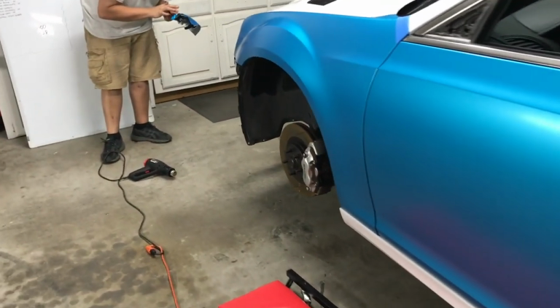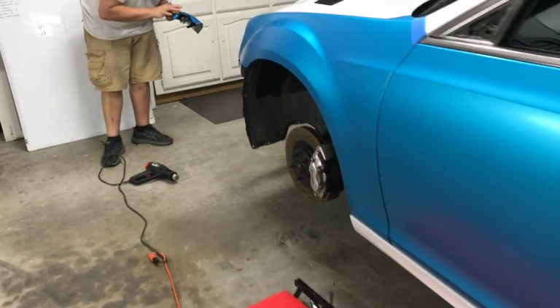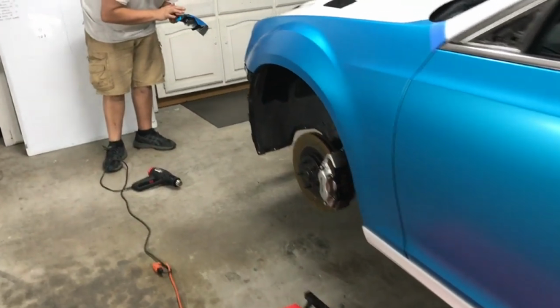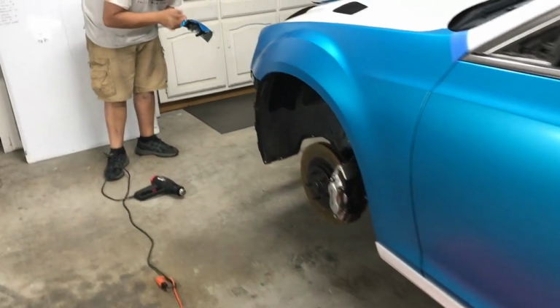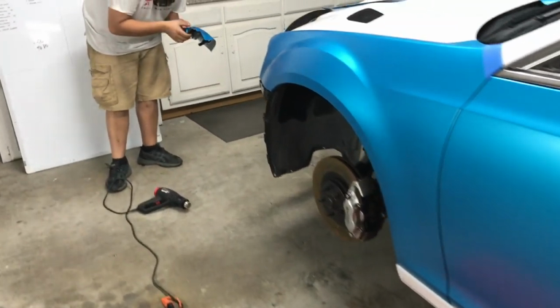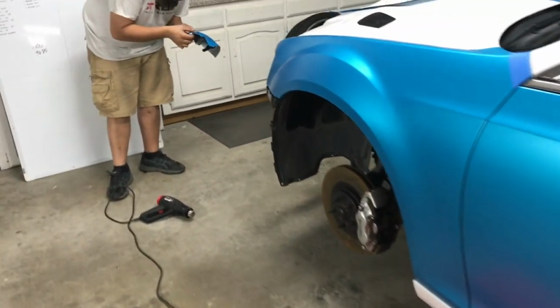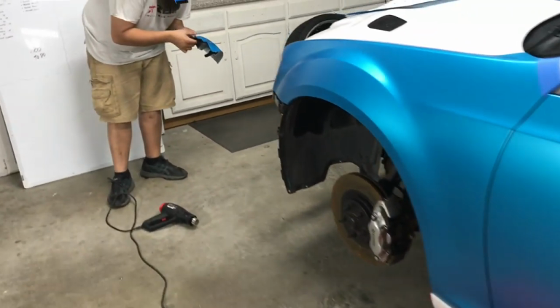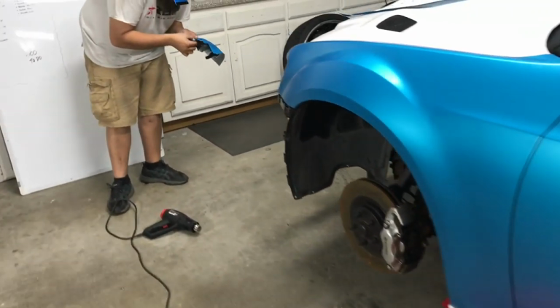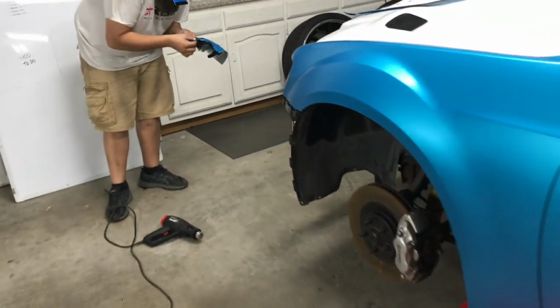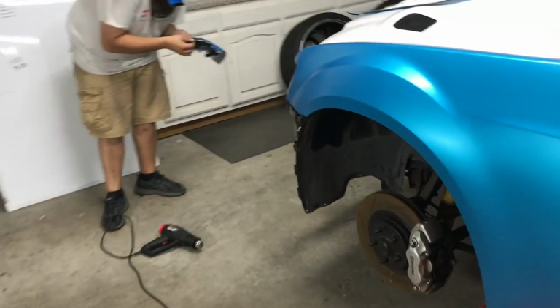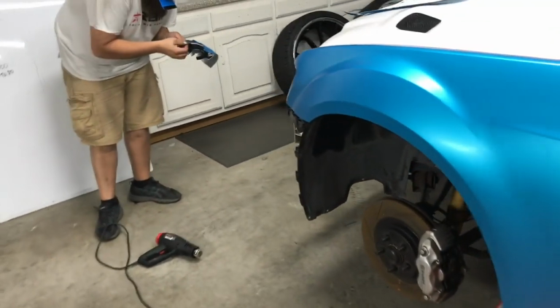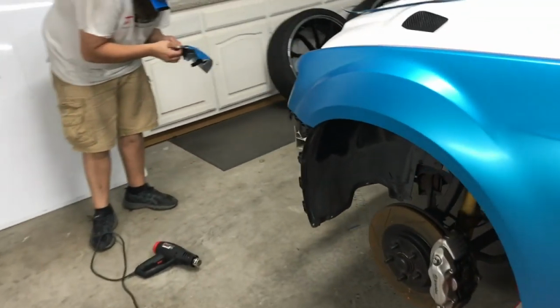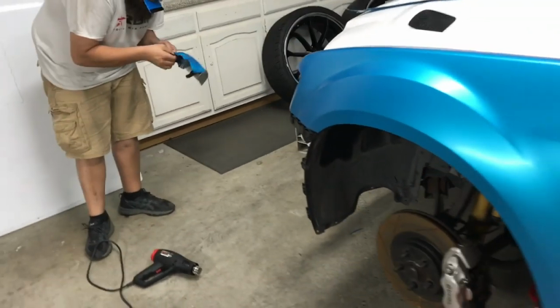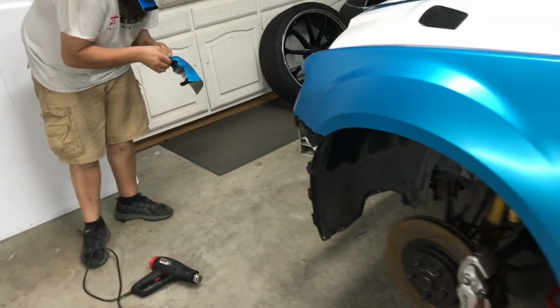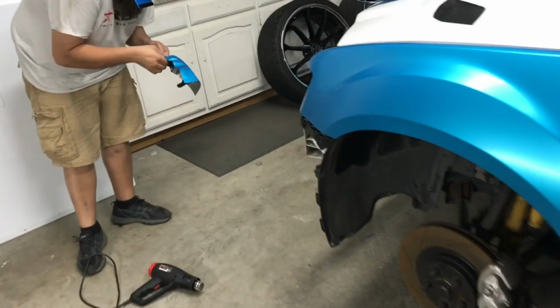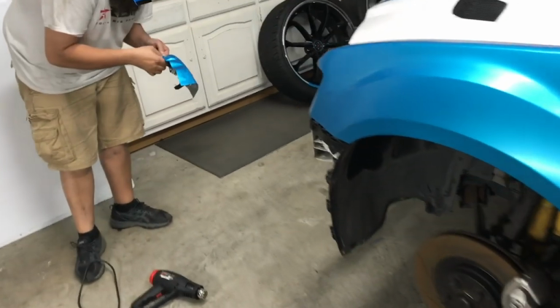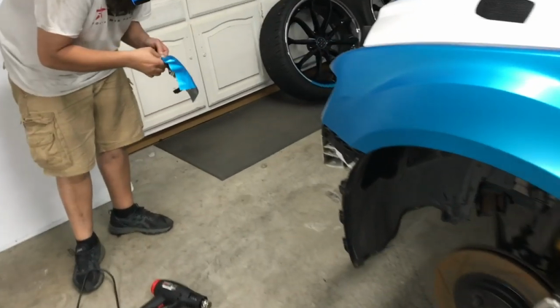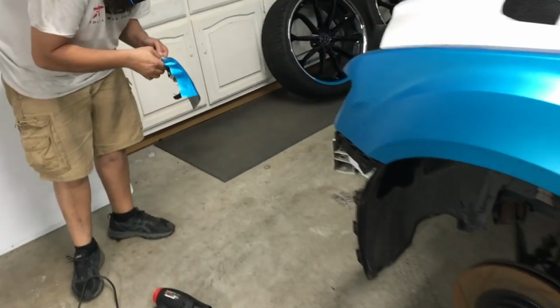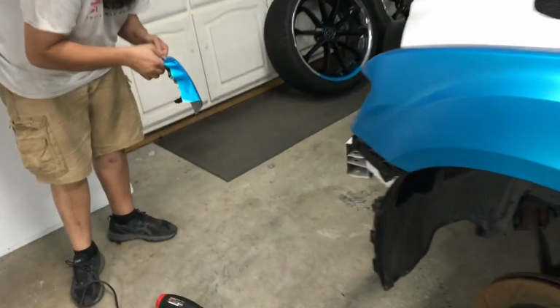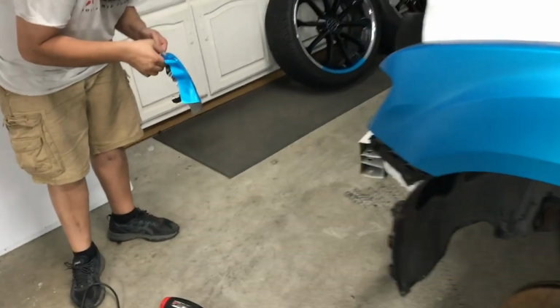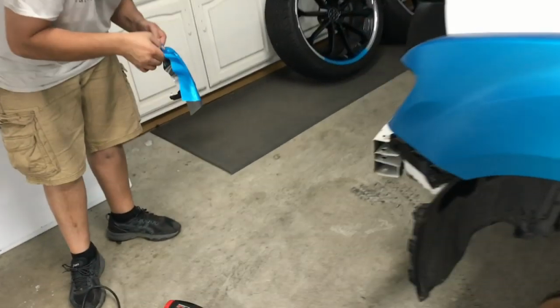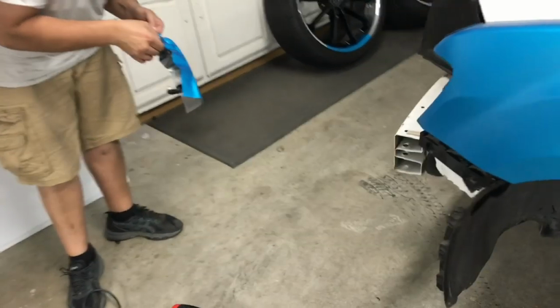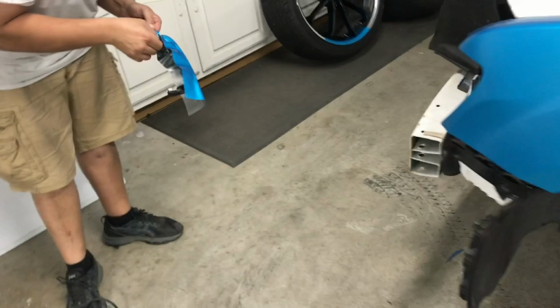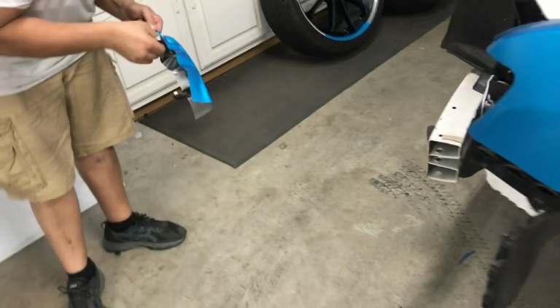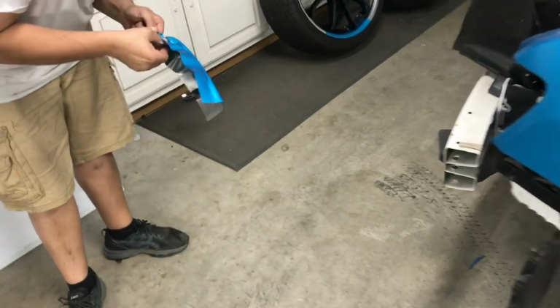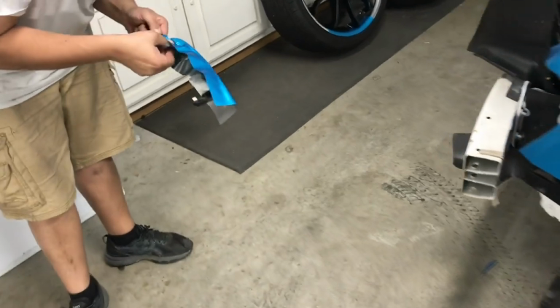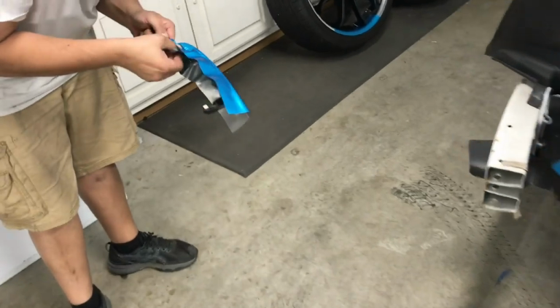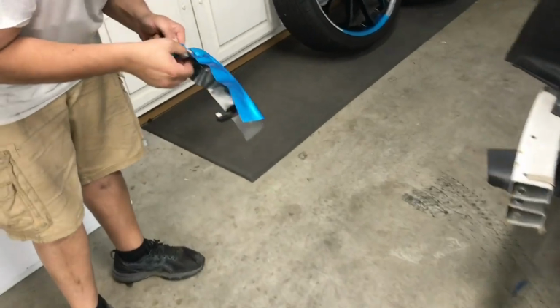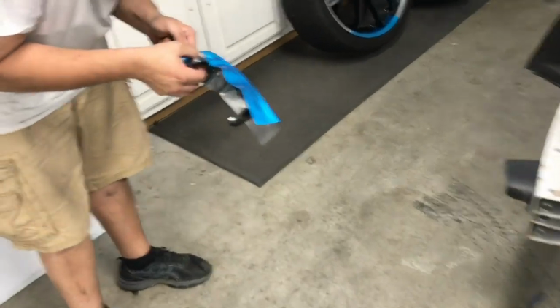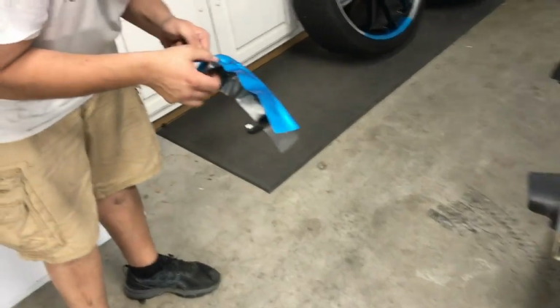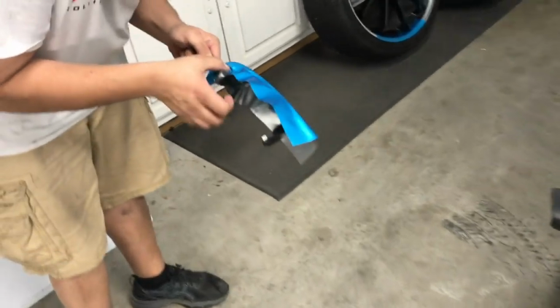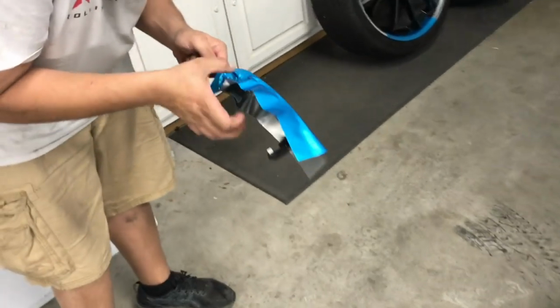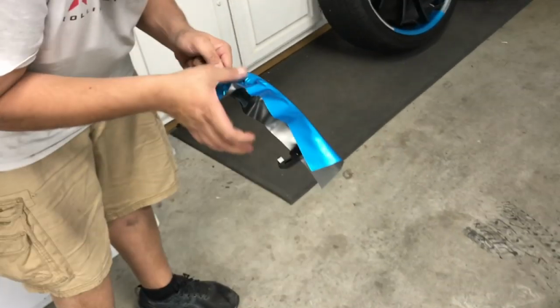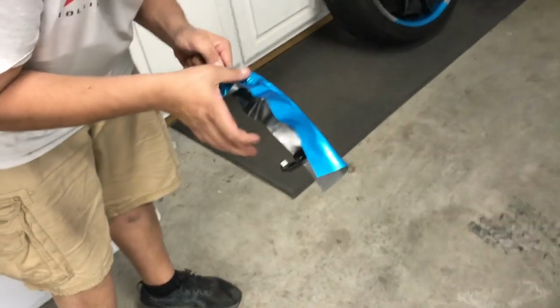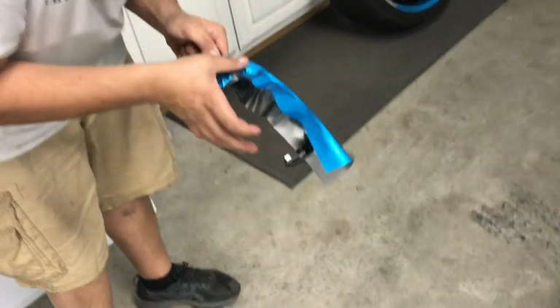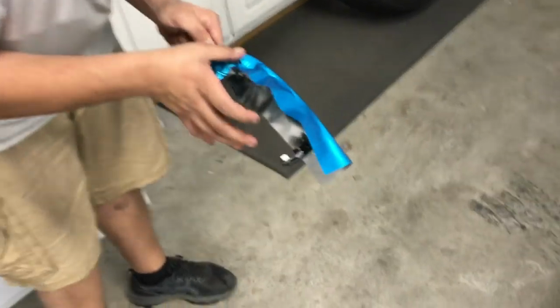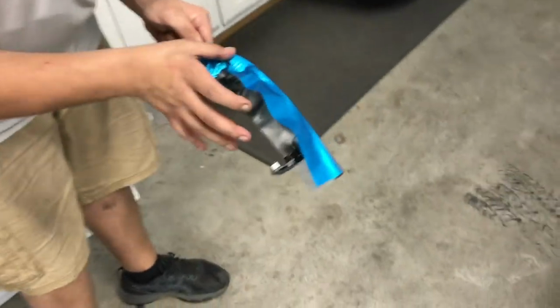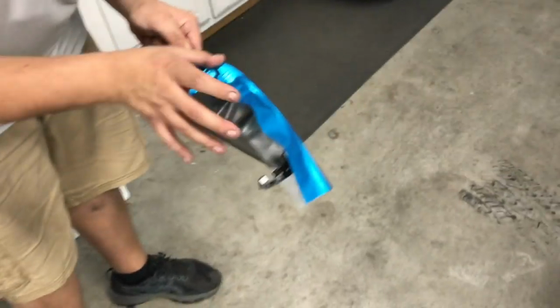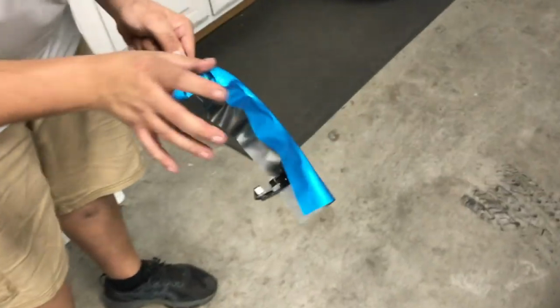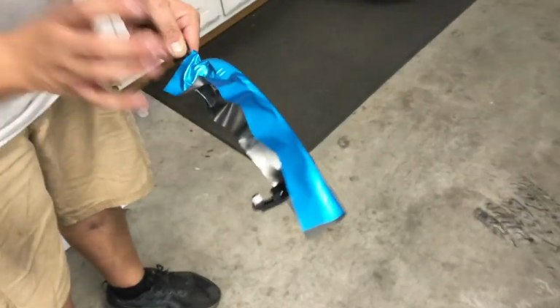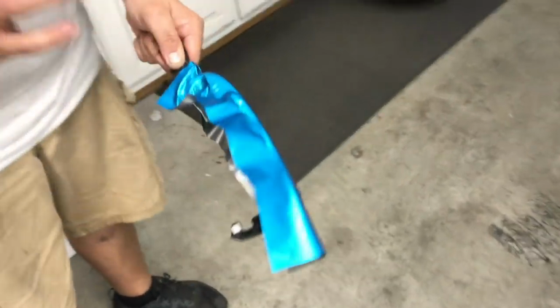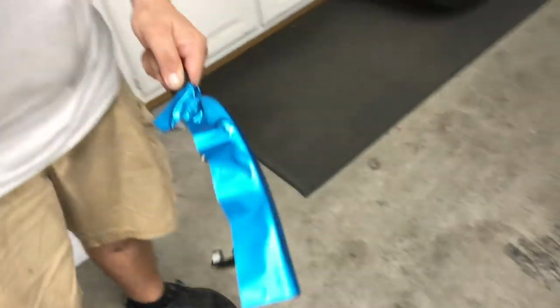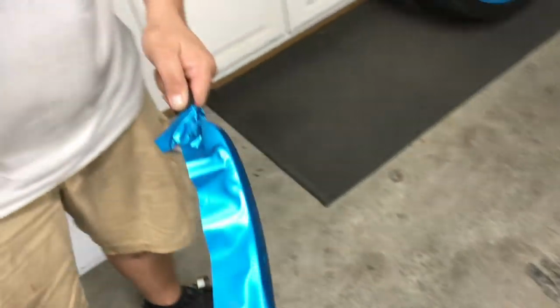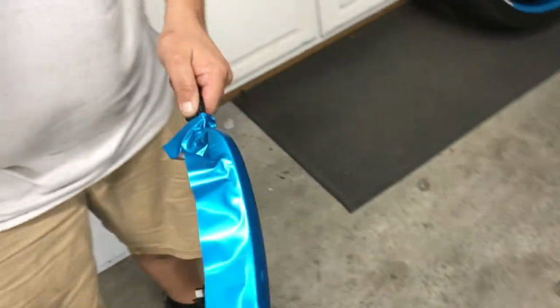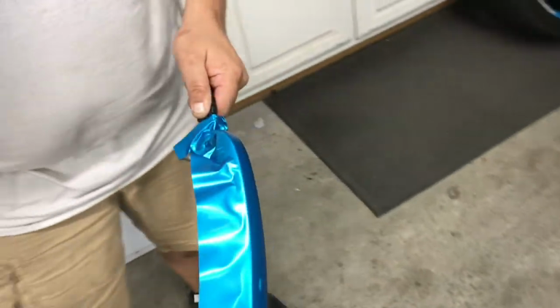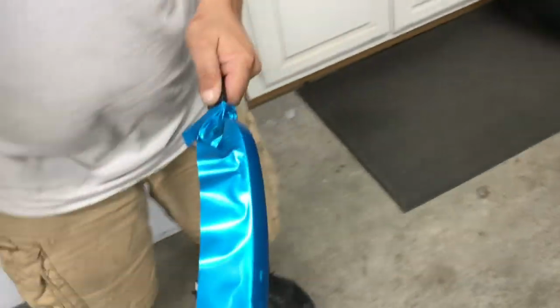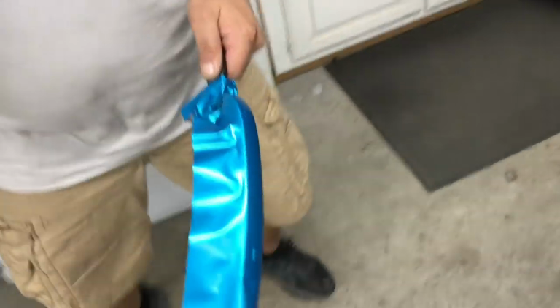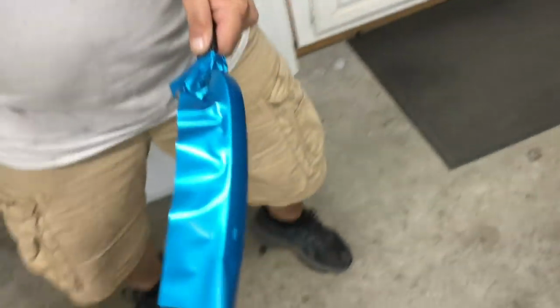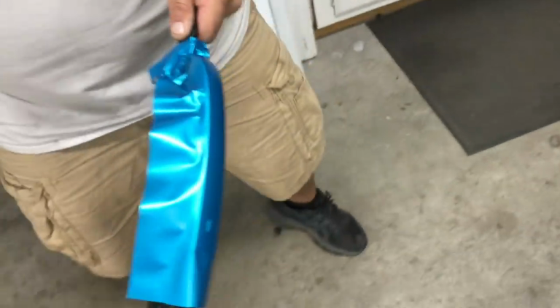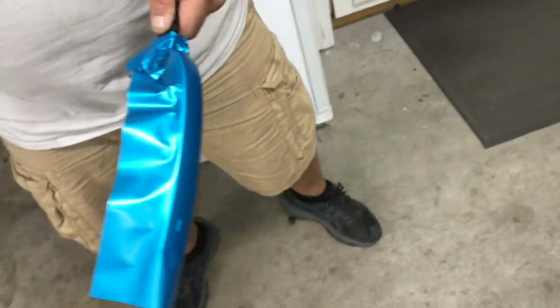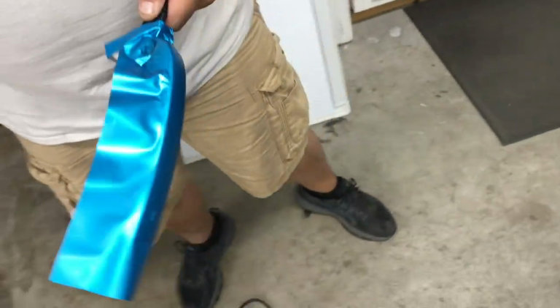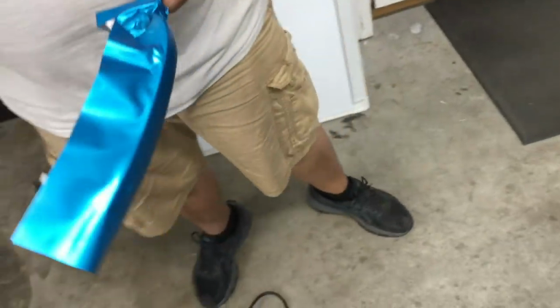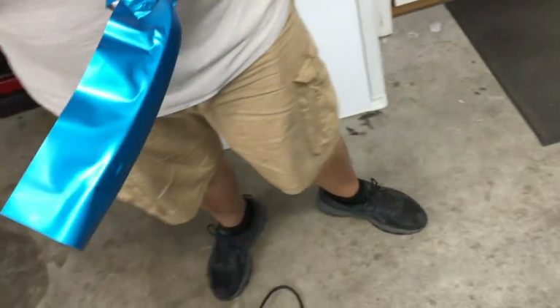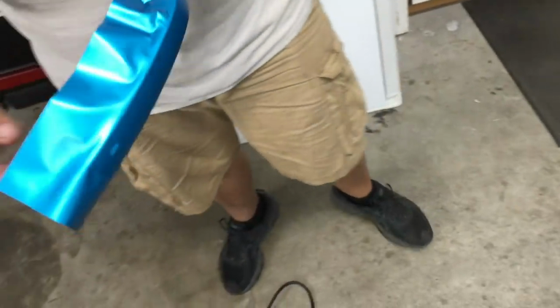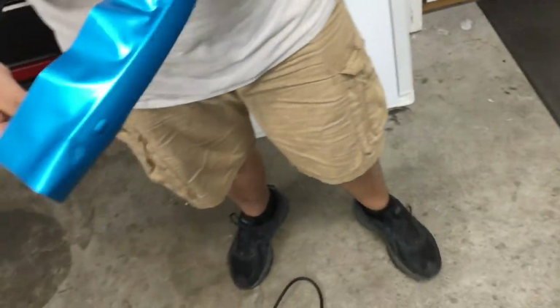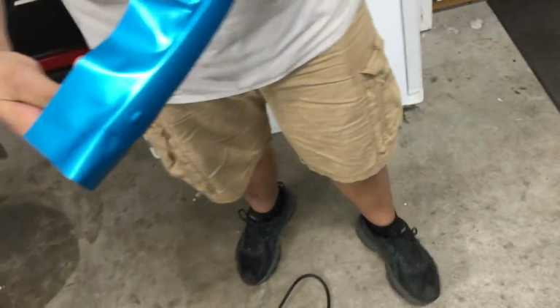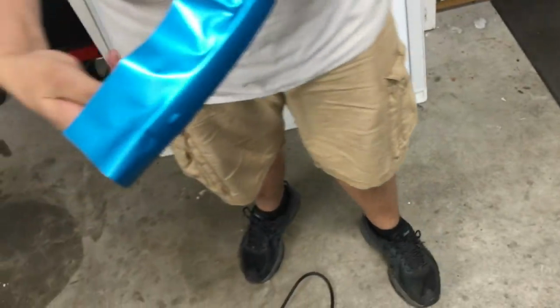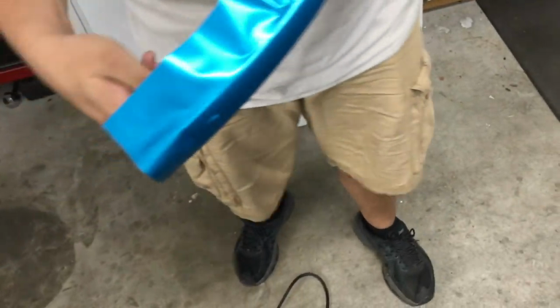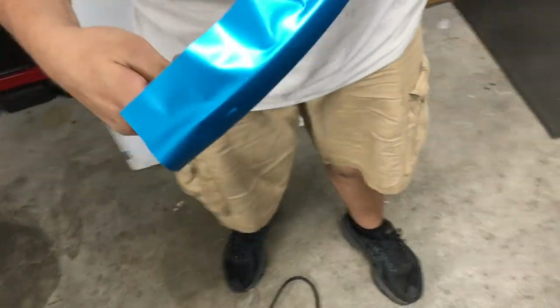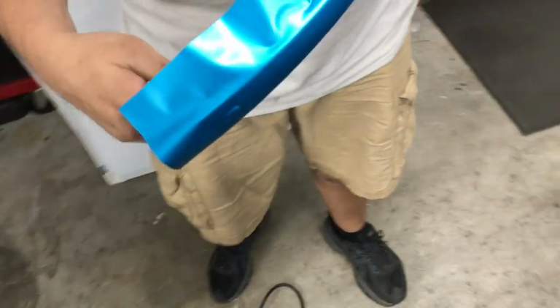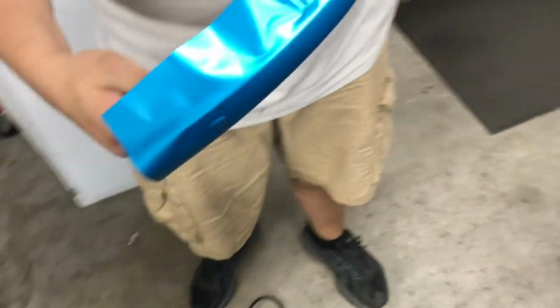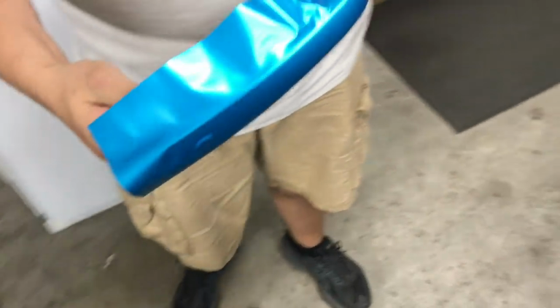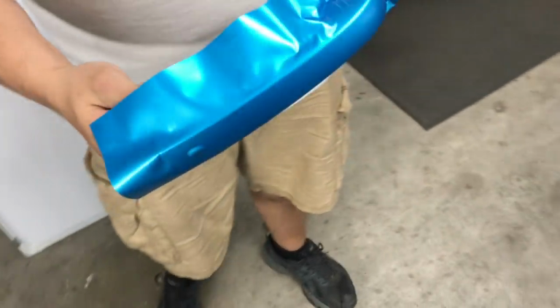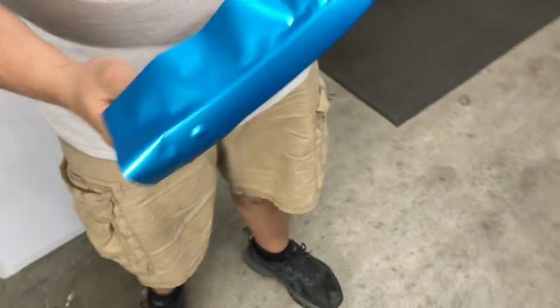Craig is over here knocking out some door handles. This is actually a really tedious process.